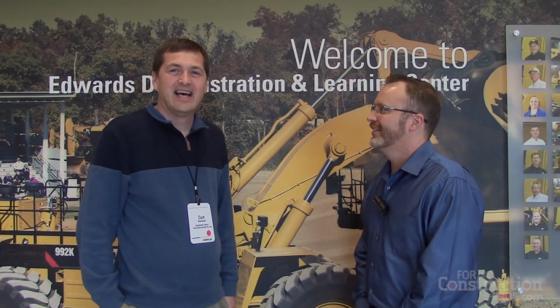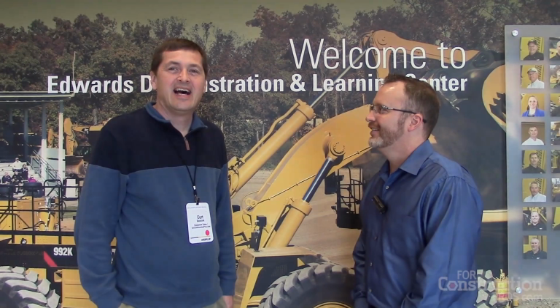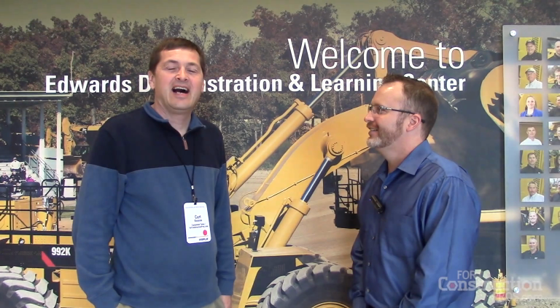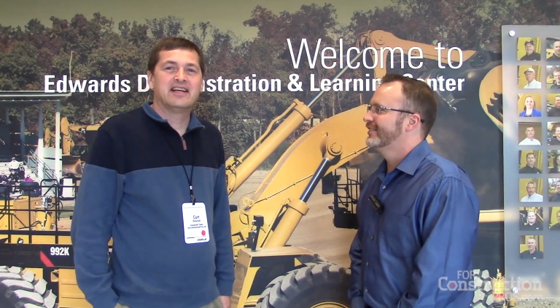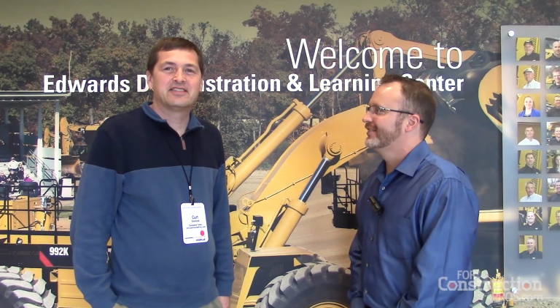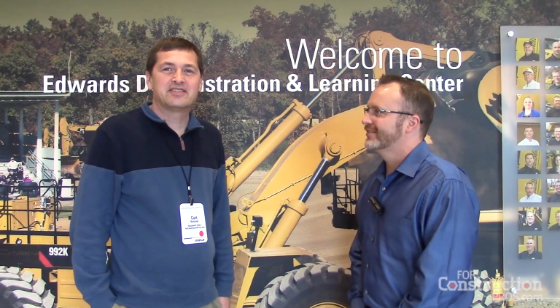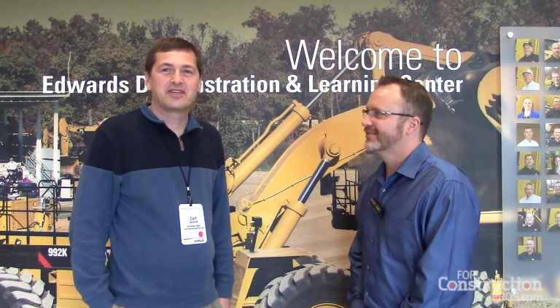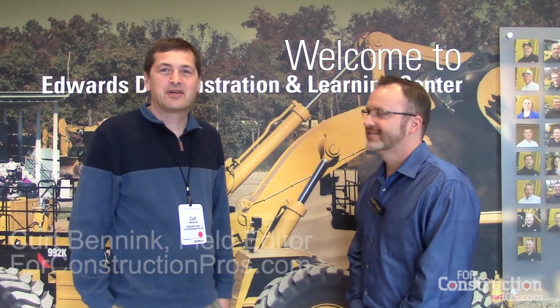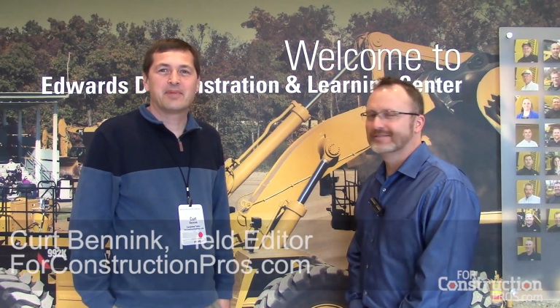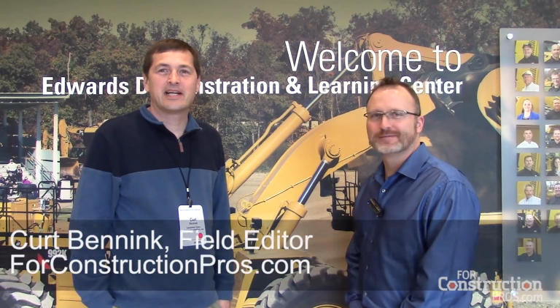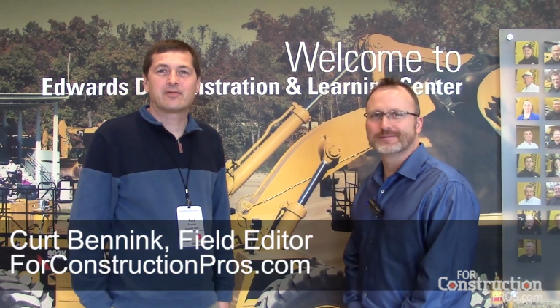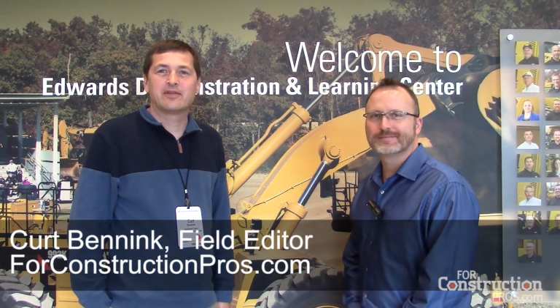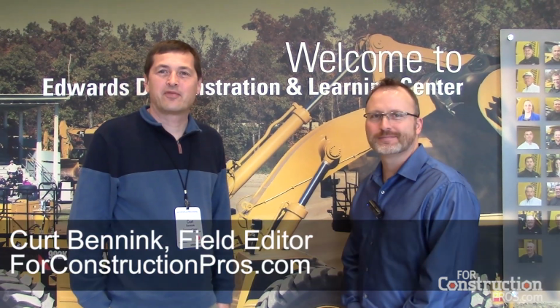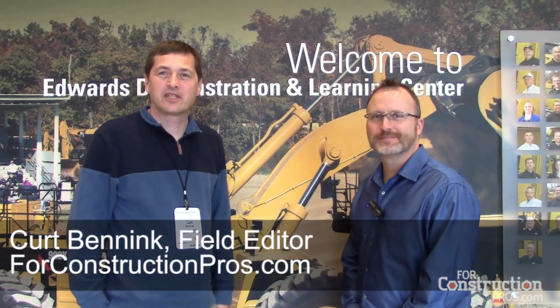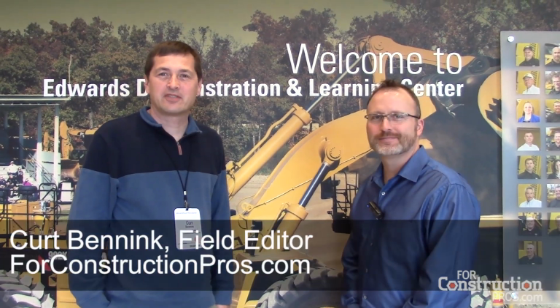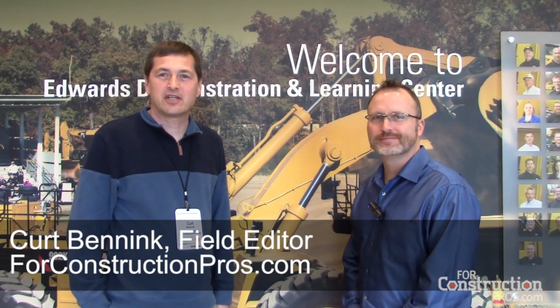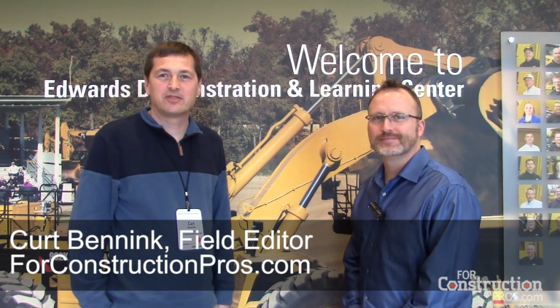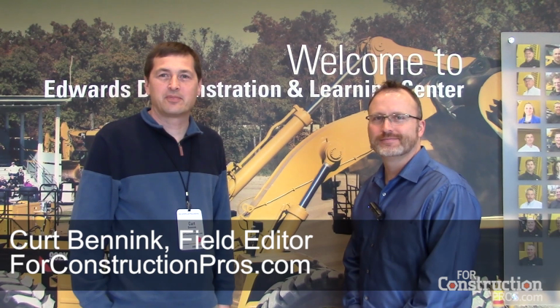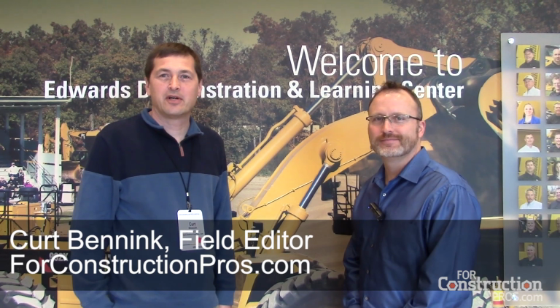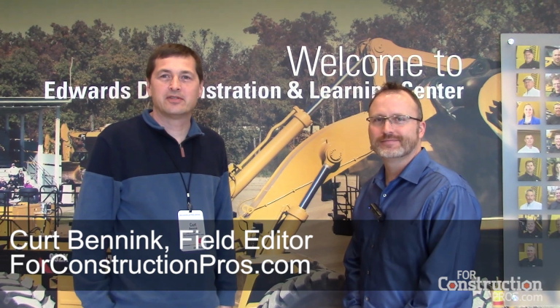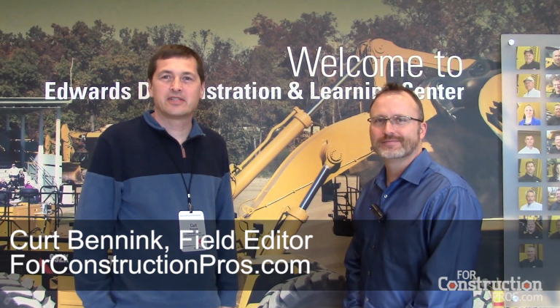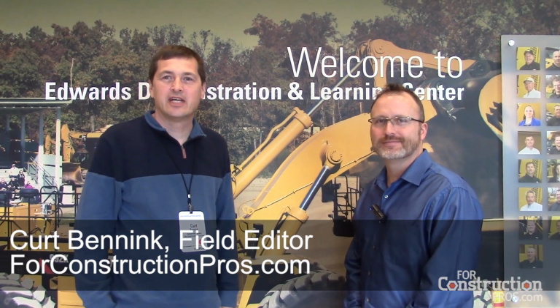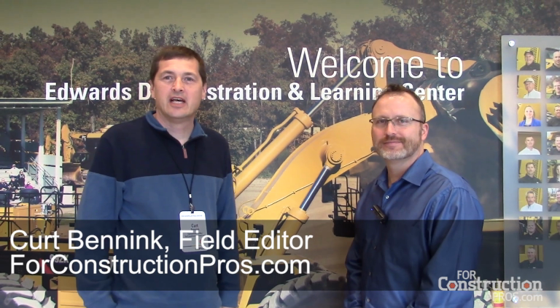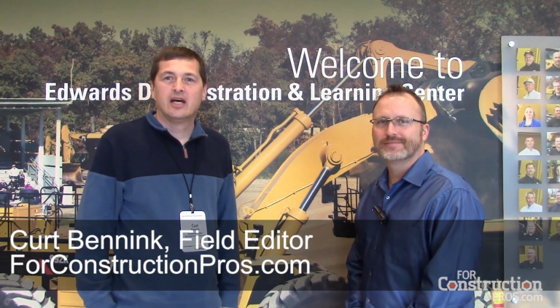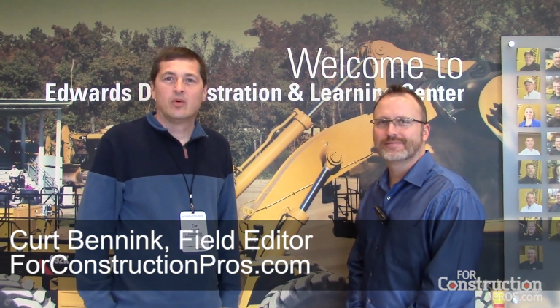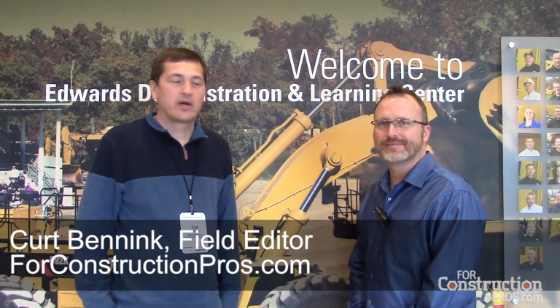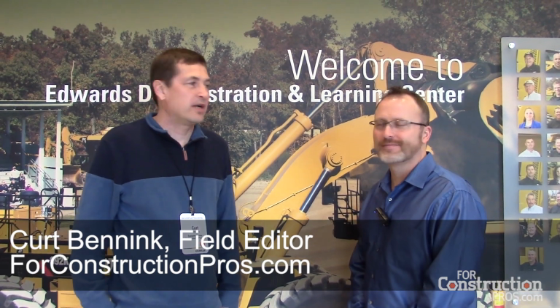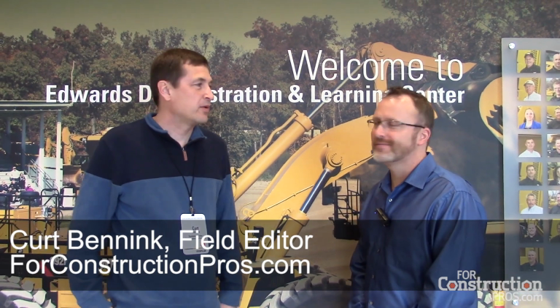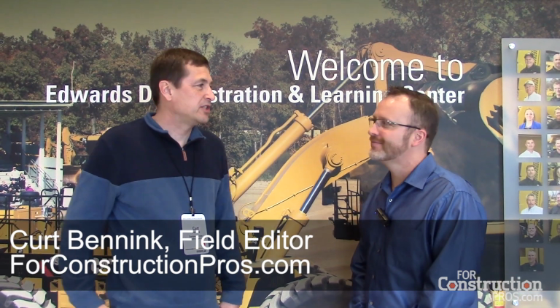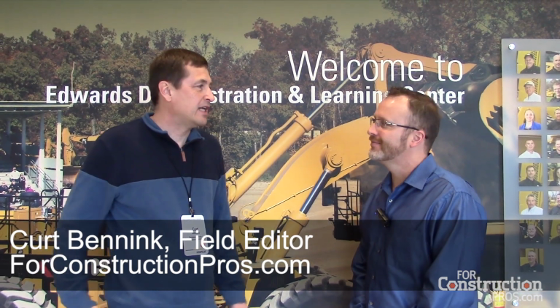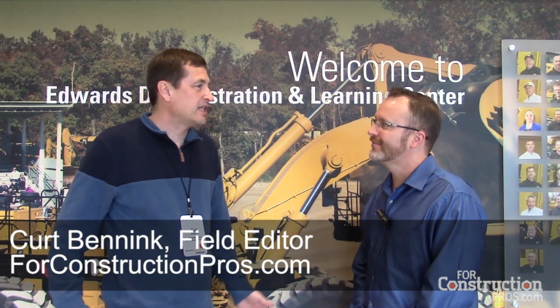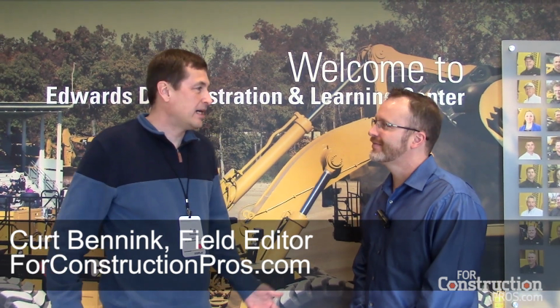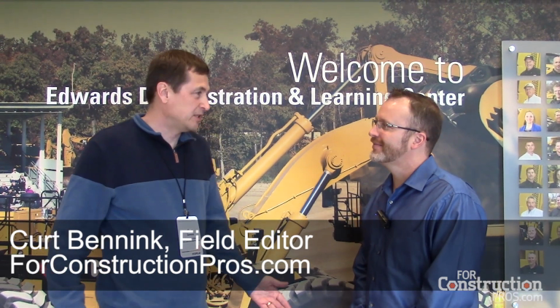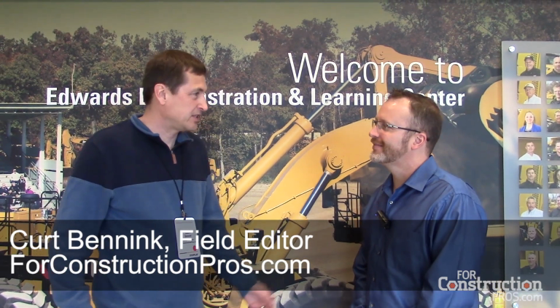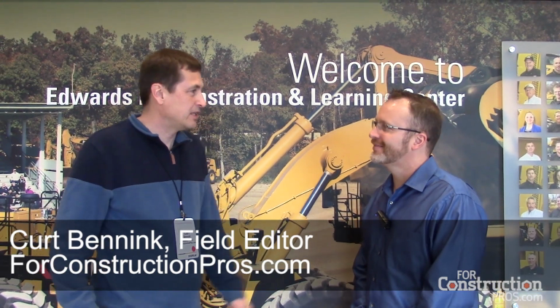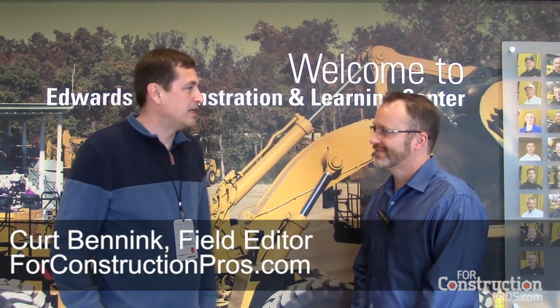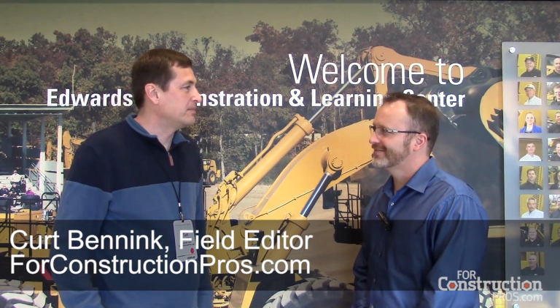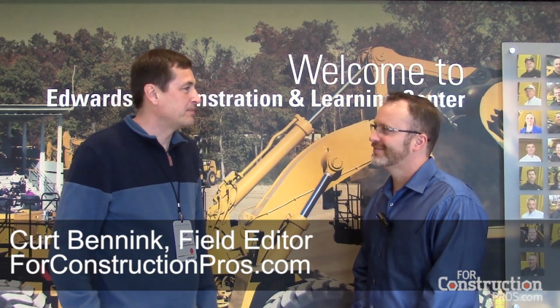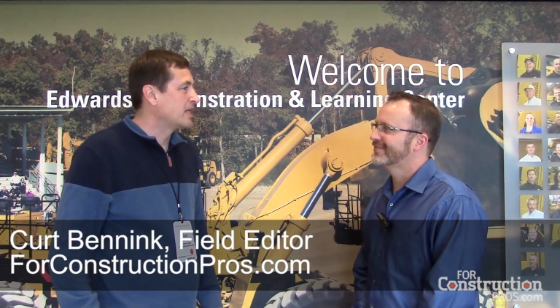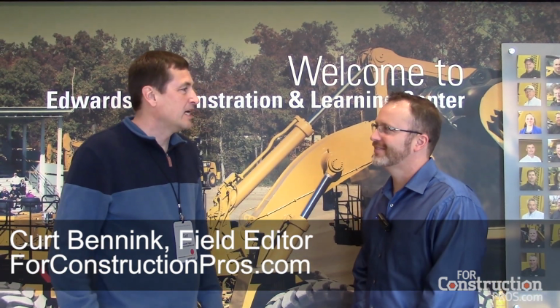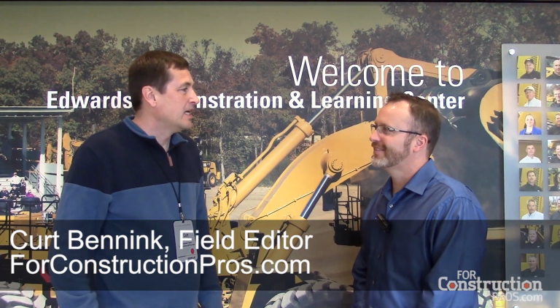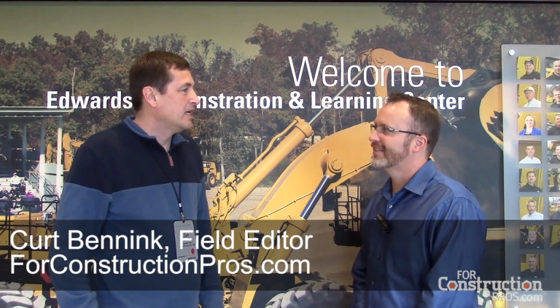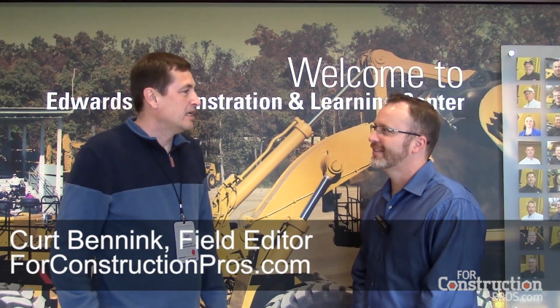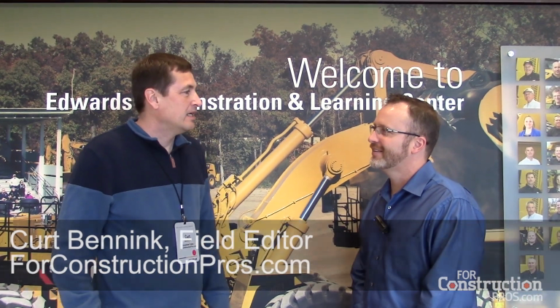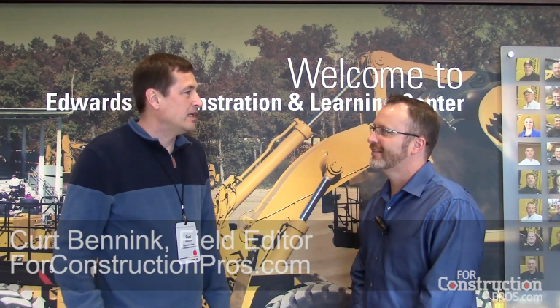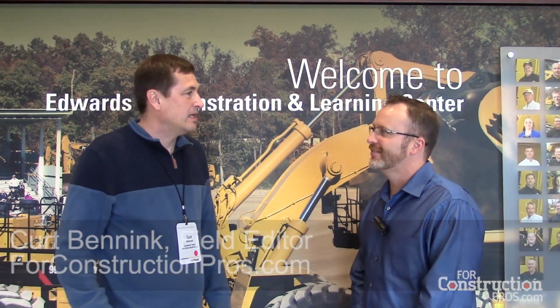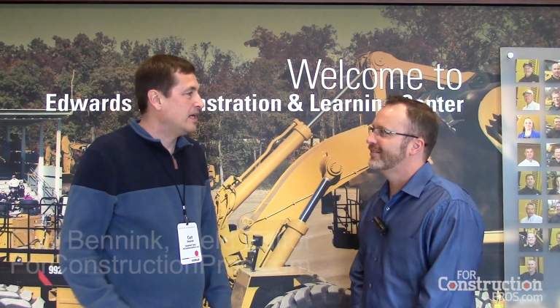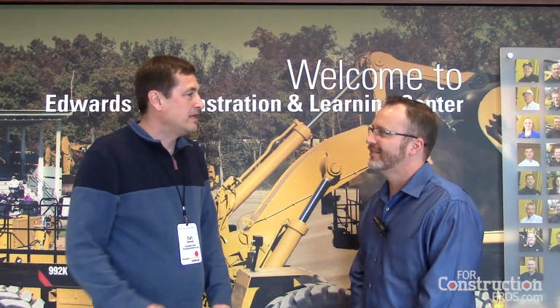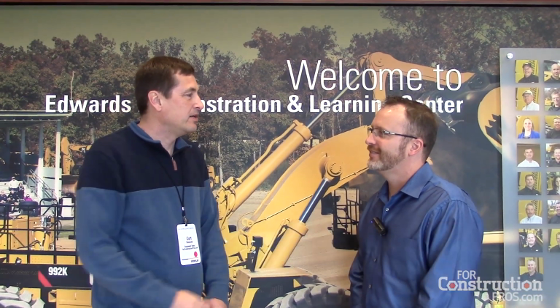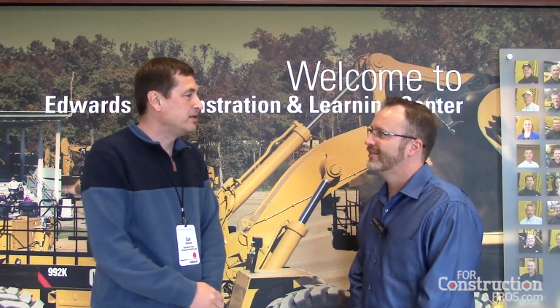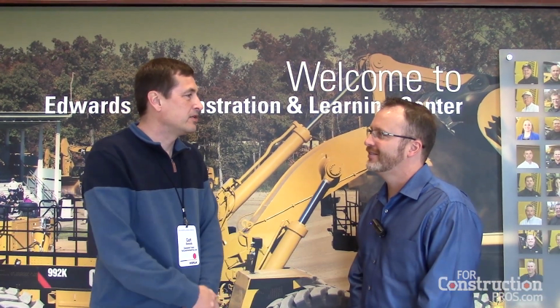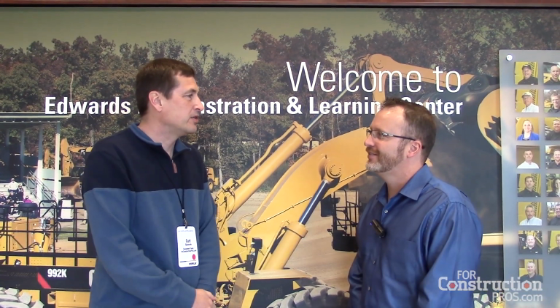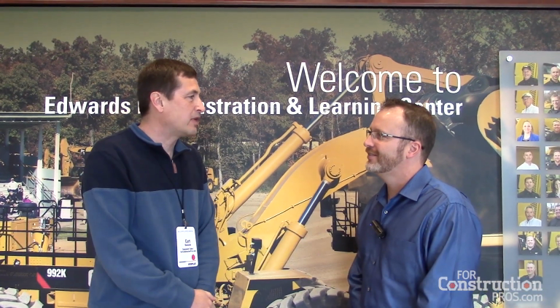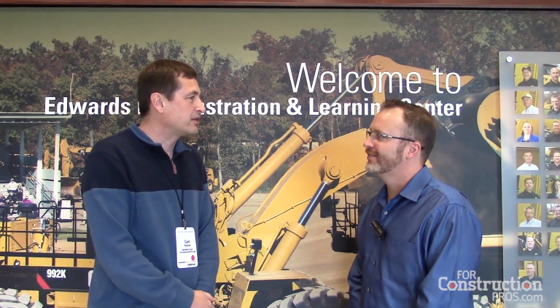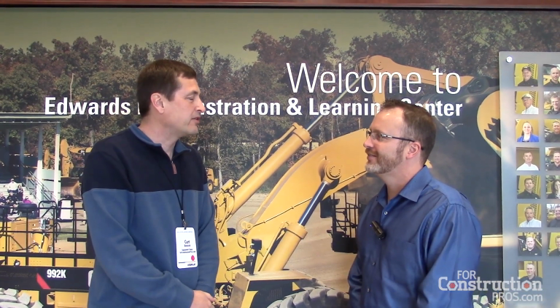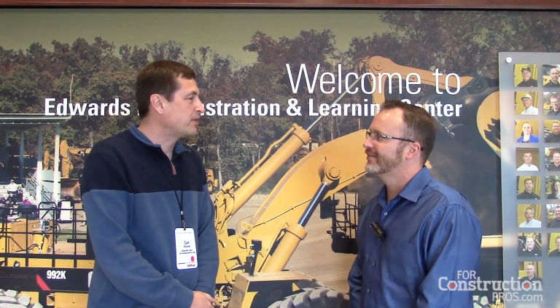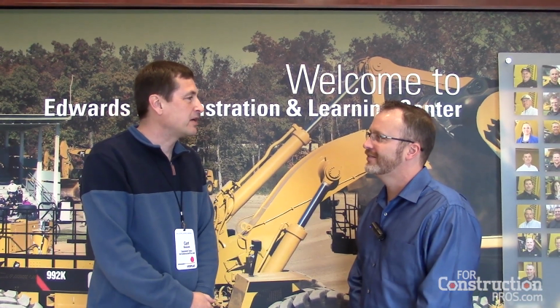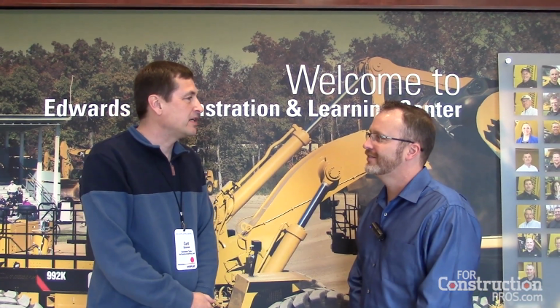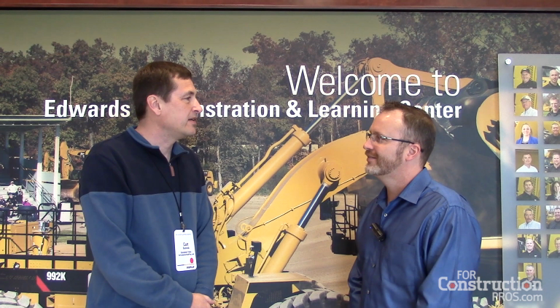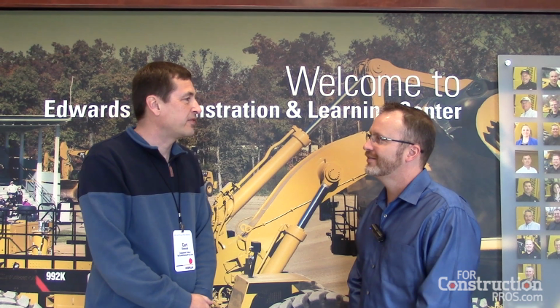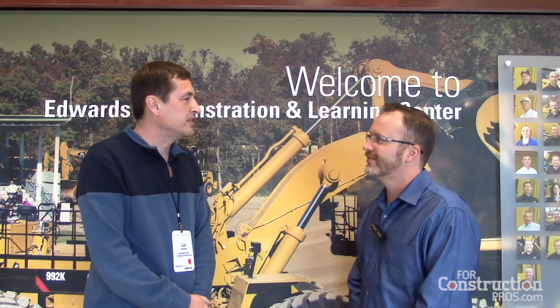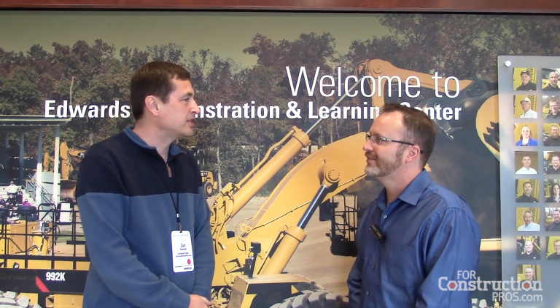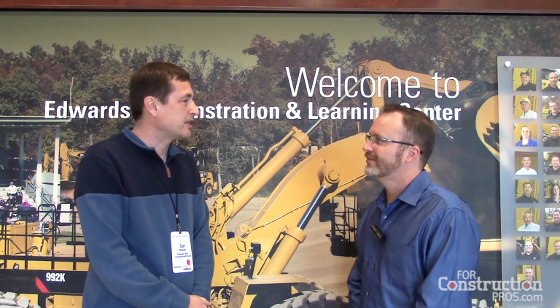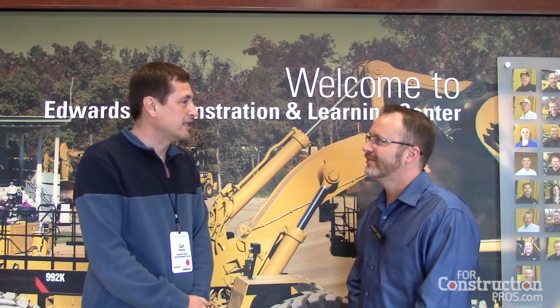Hi, this is Kurt Bedeck for Construction Pros. We're here with John Thomas, and you're the director of marketing for VisionLink.